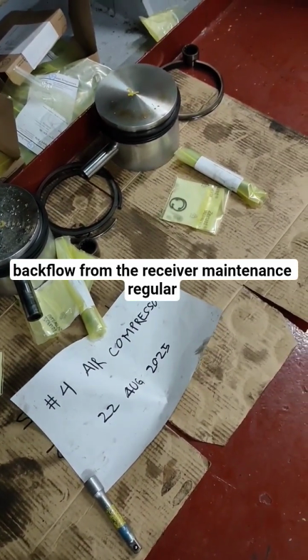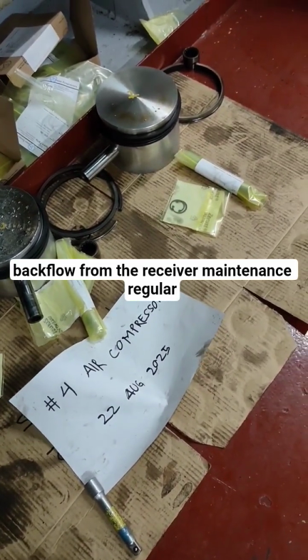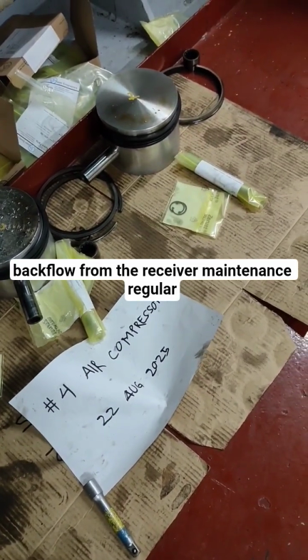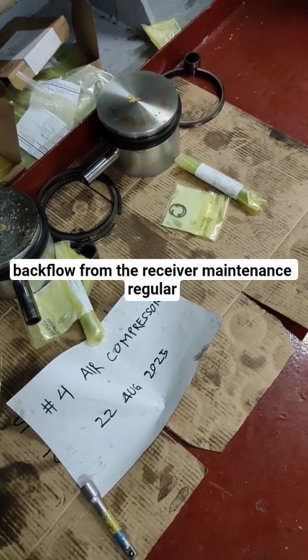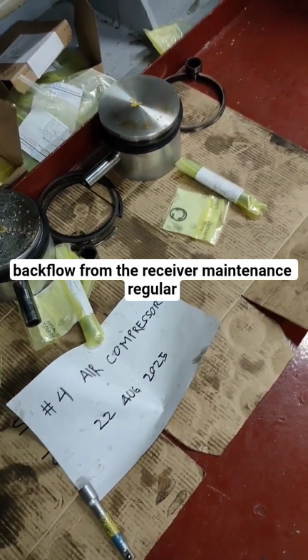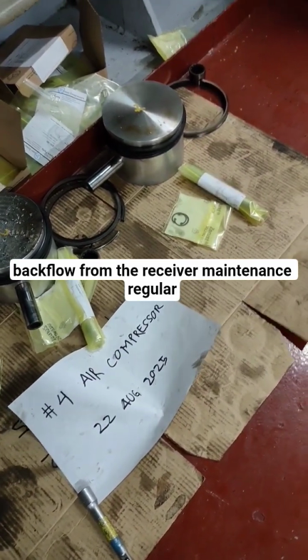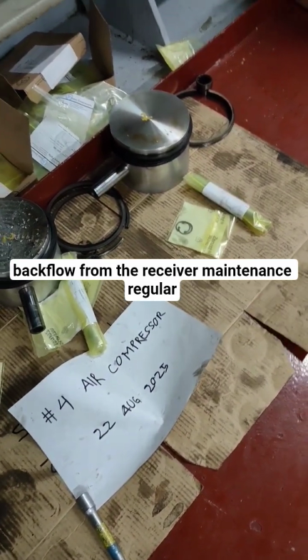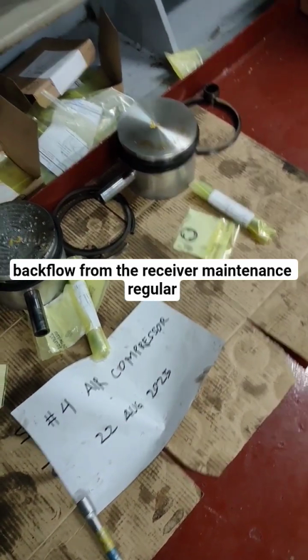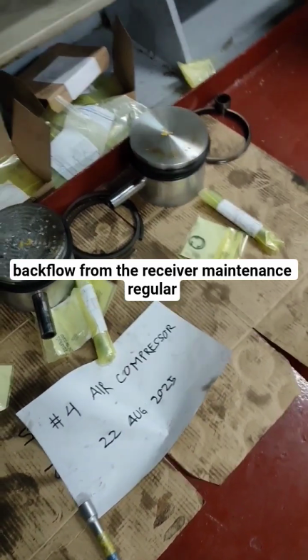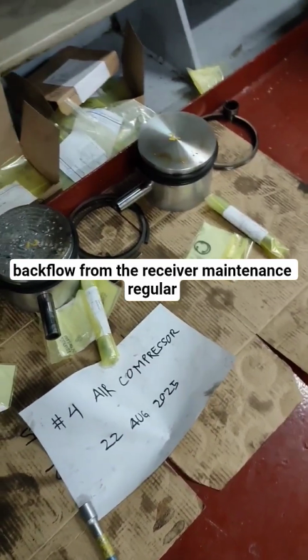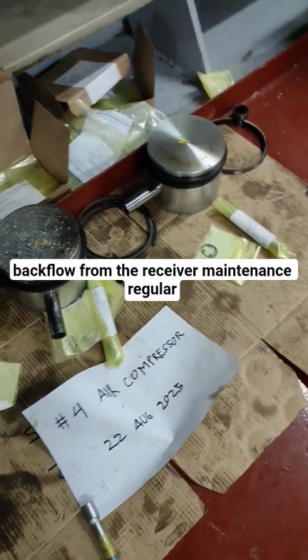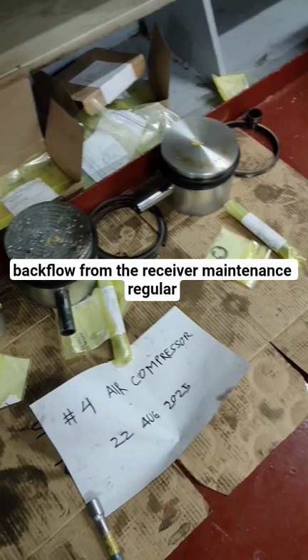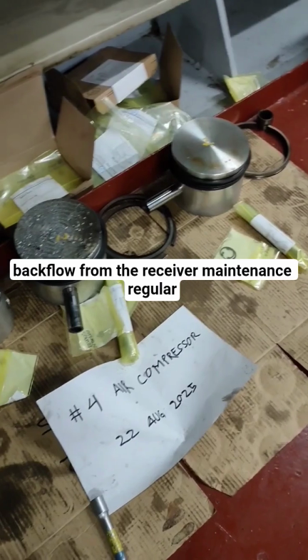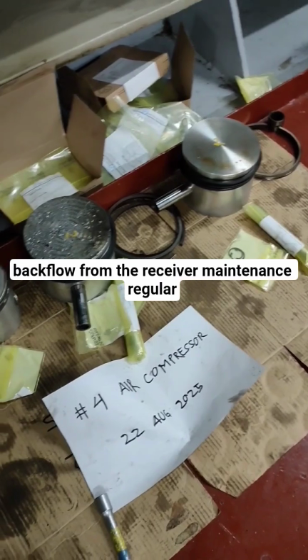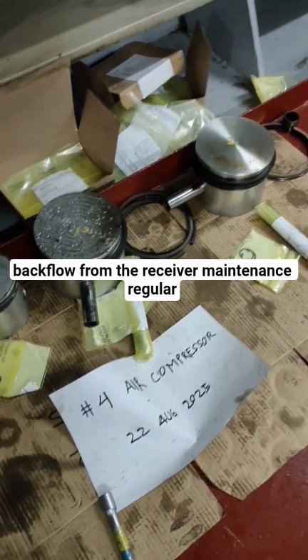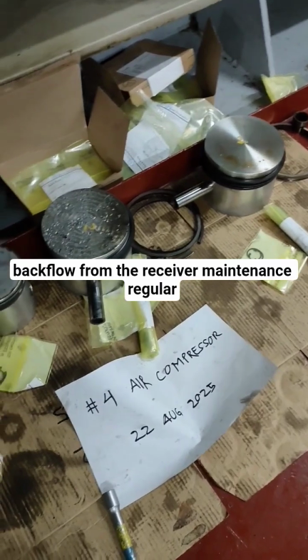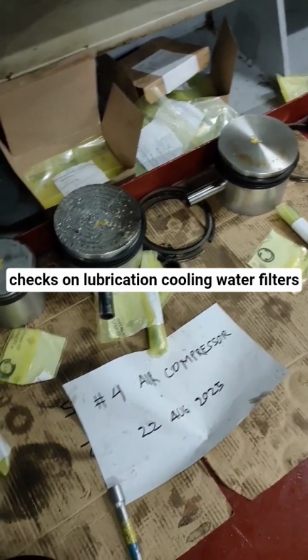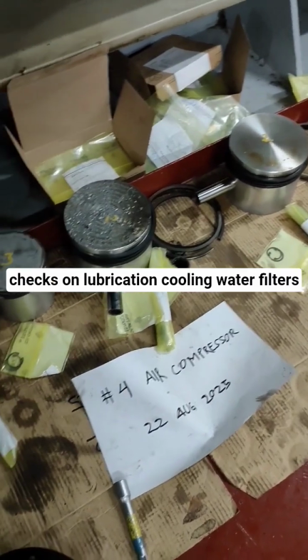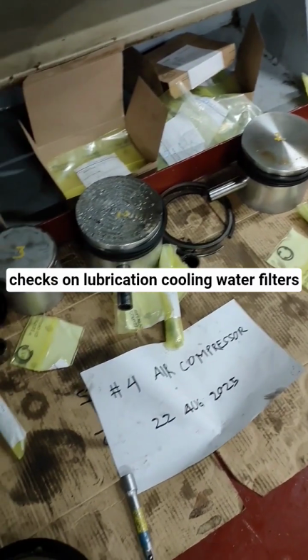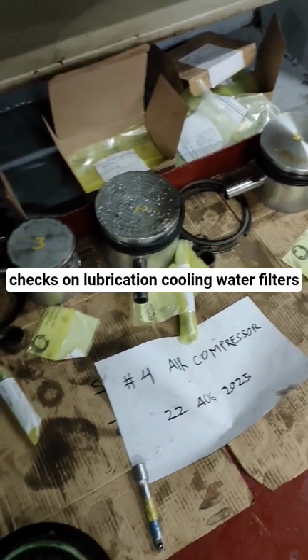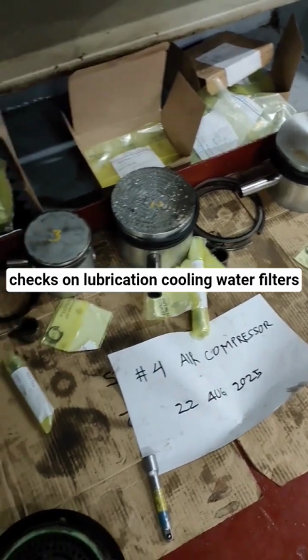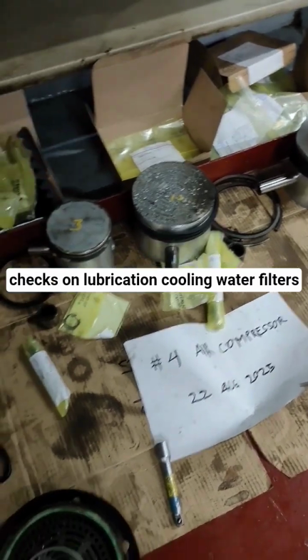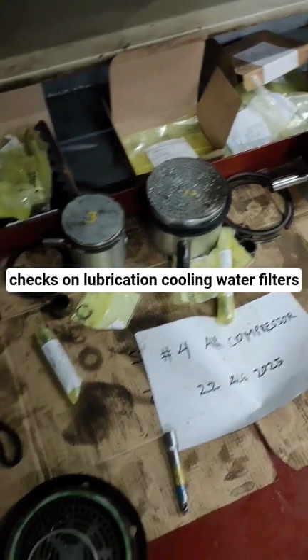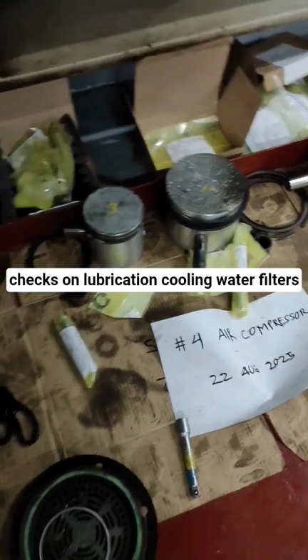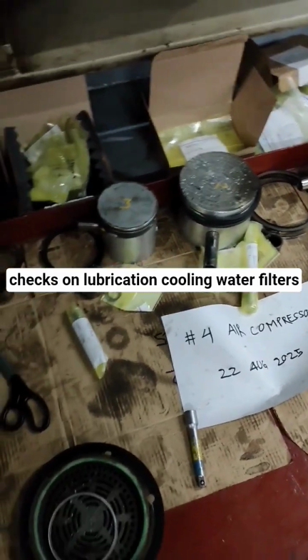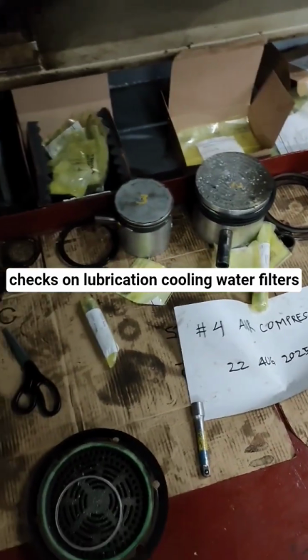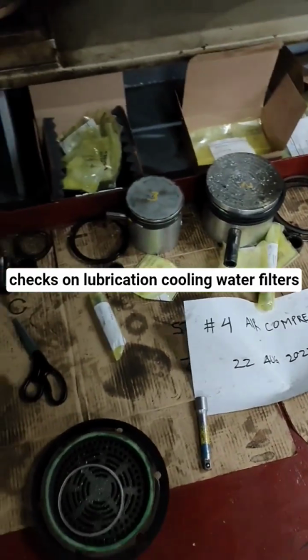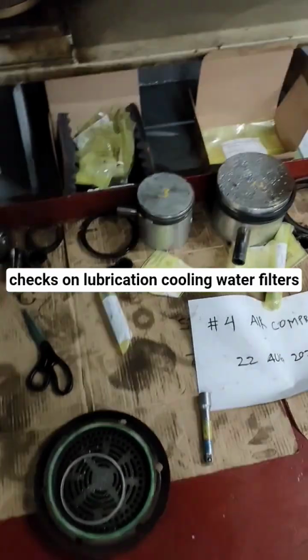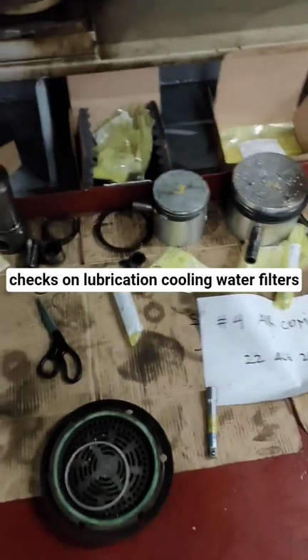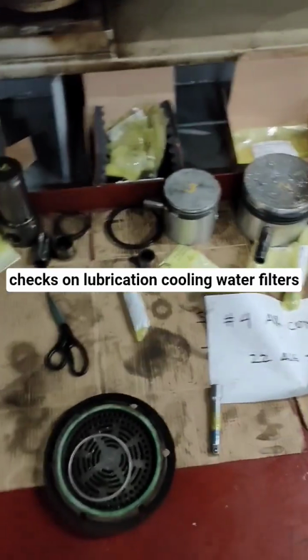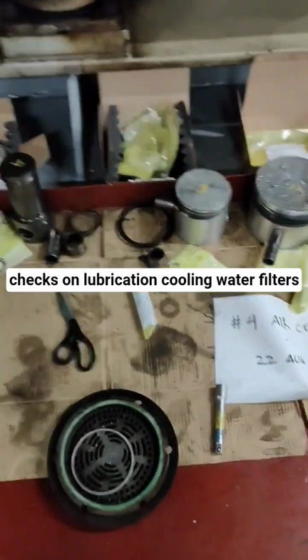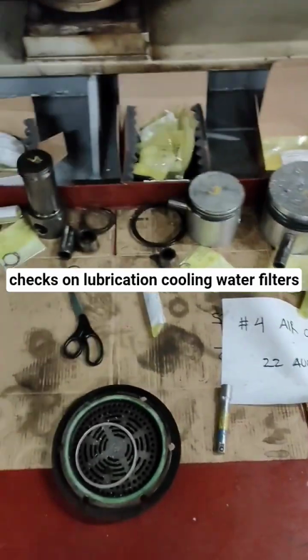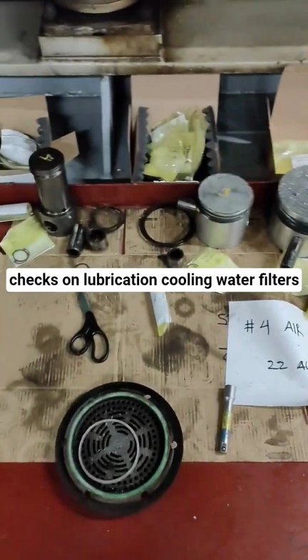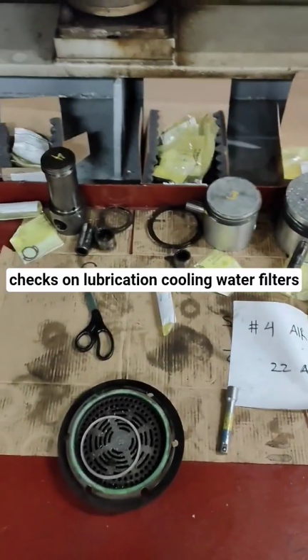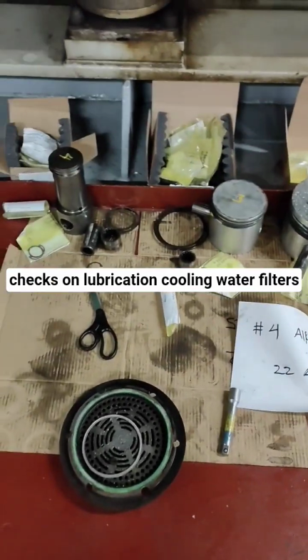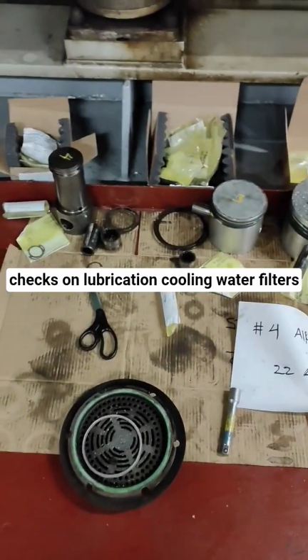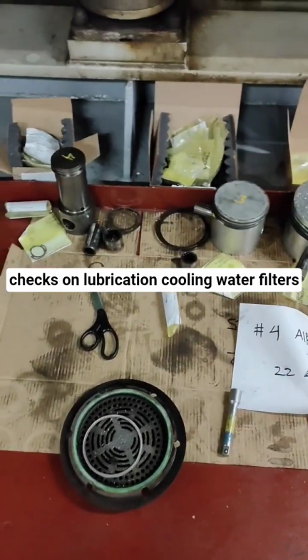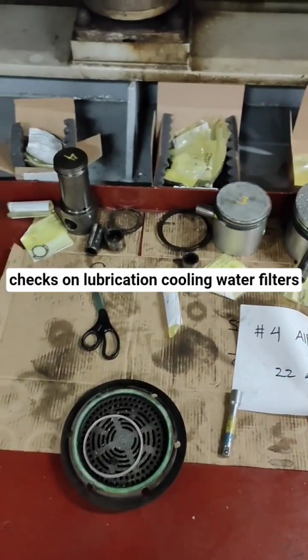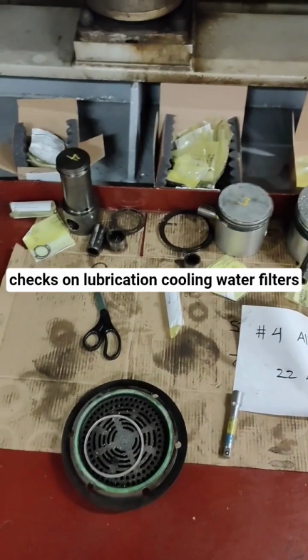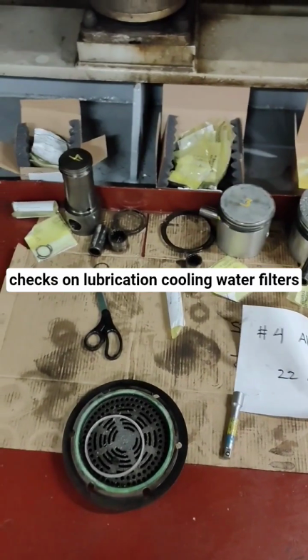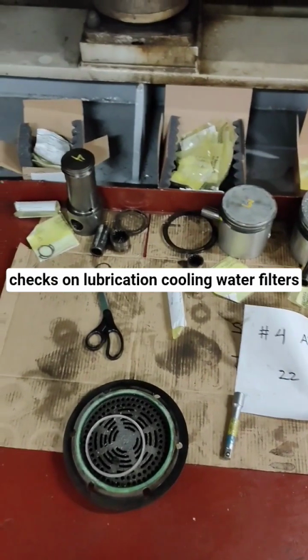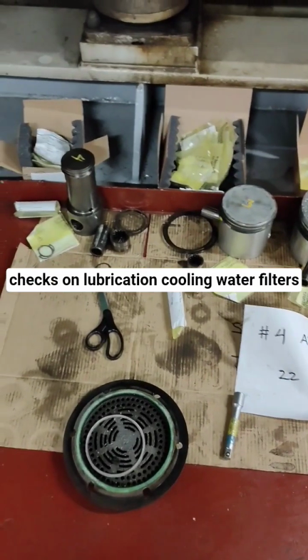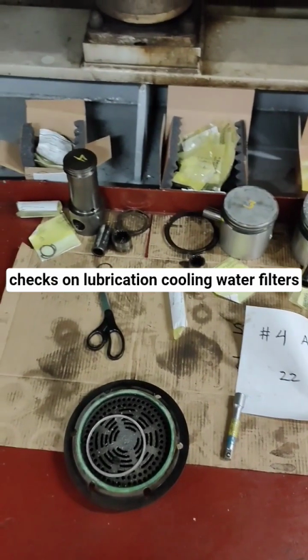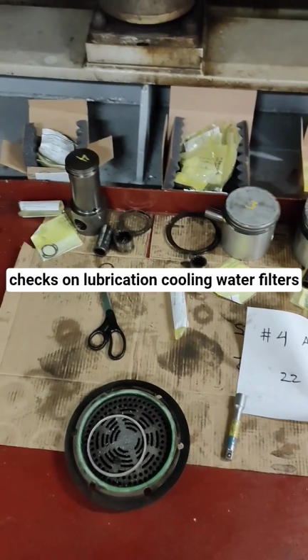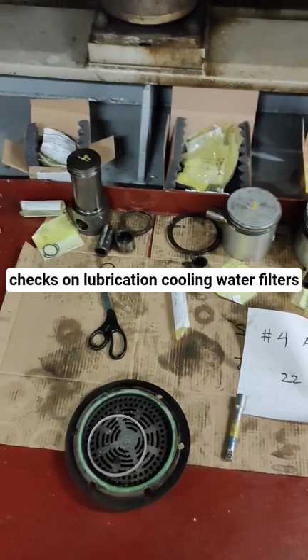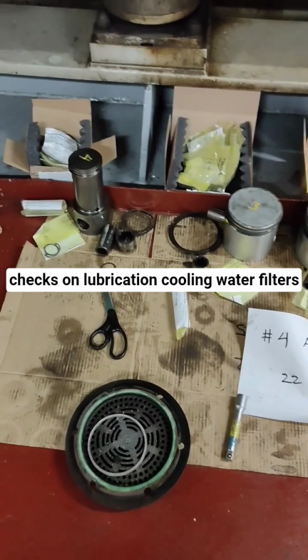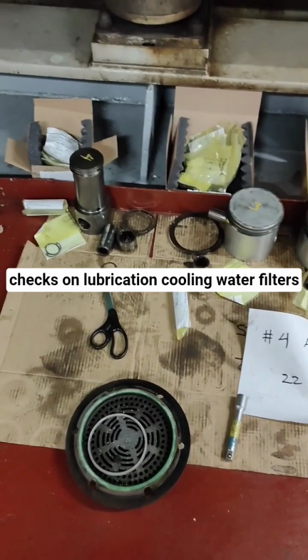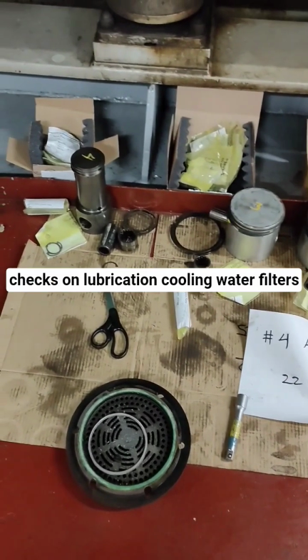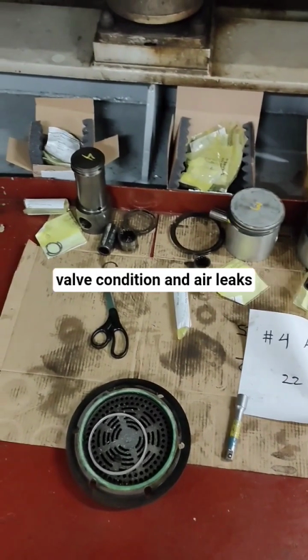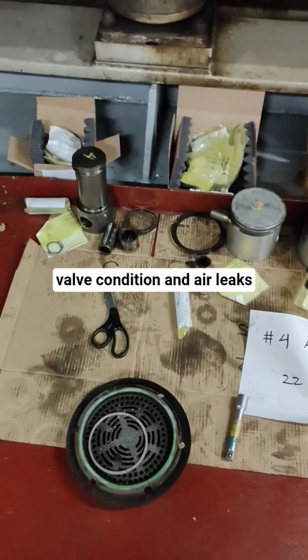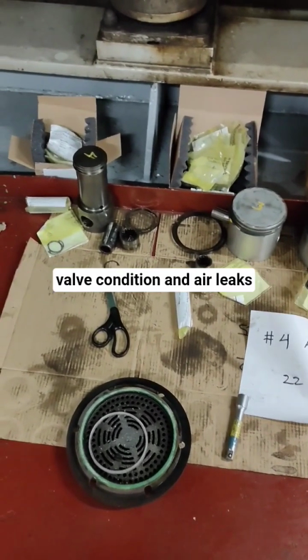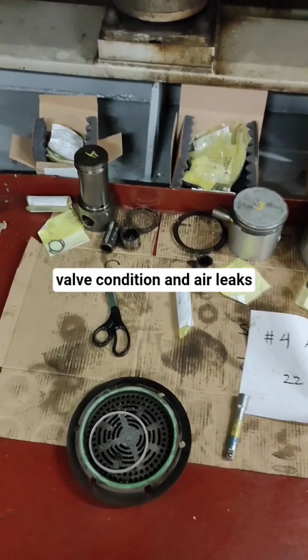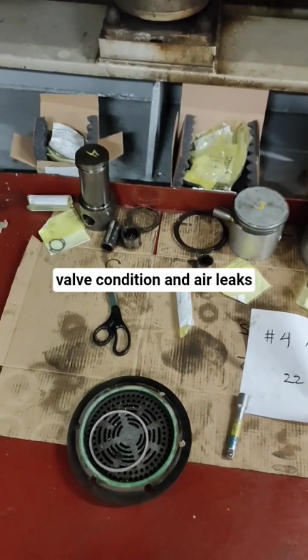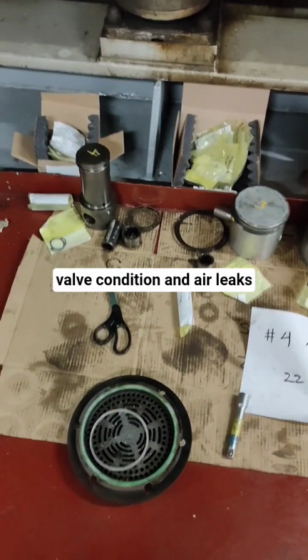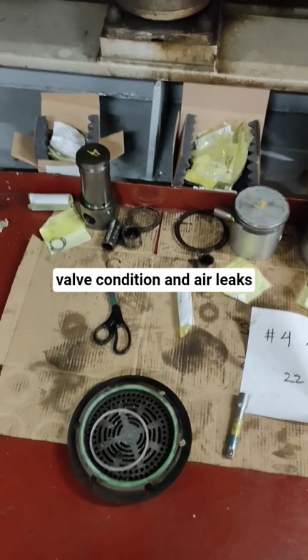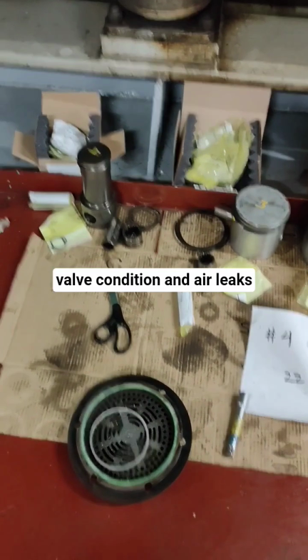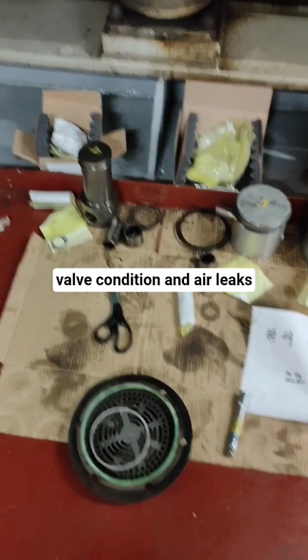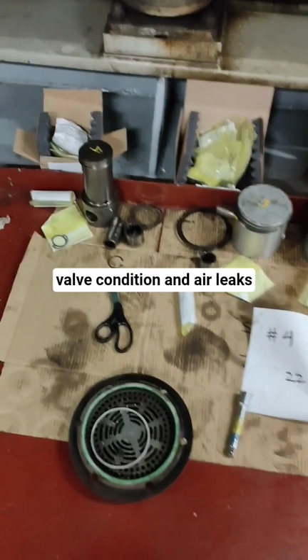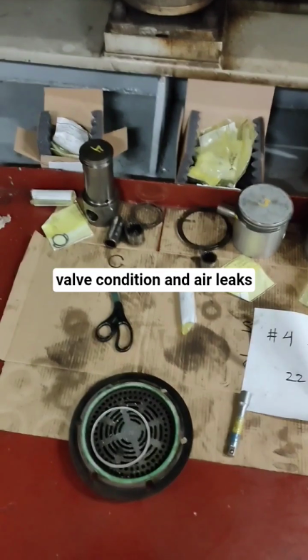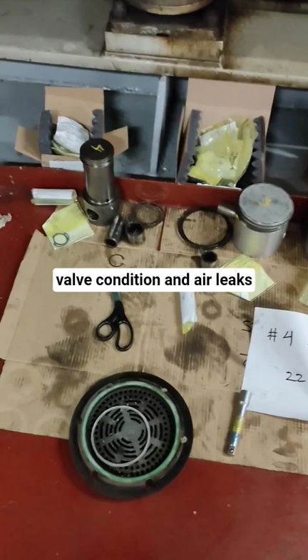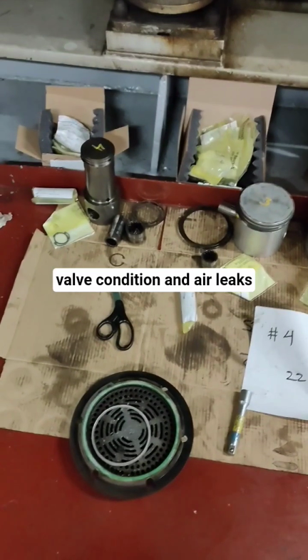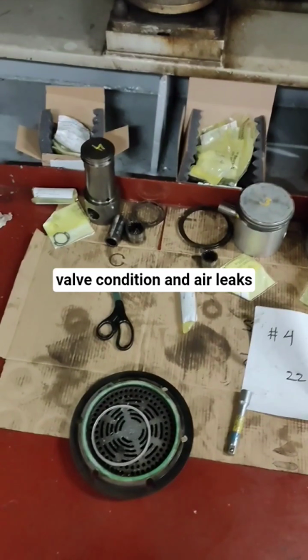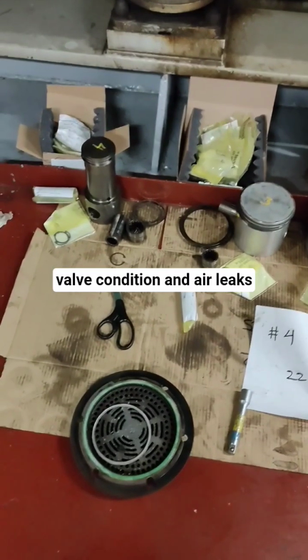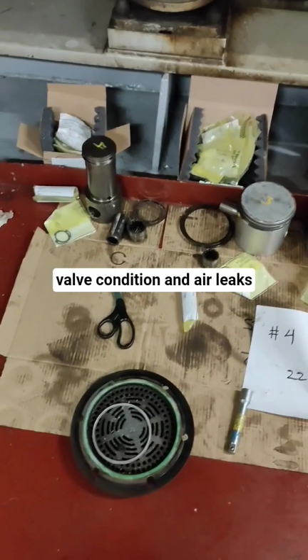Maintenance: Regular checks on lubrication, cooling water, filters, valve condition, and air leaks.